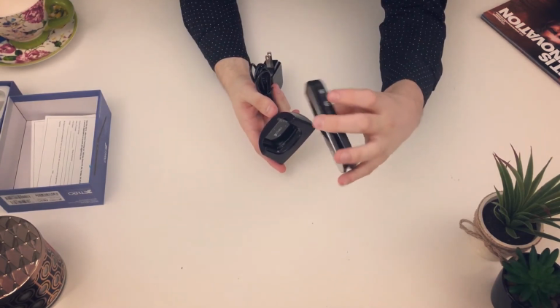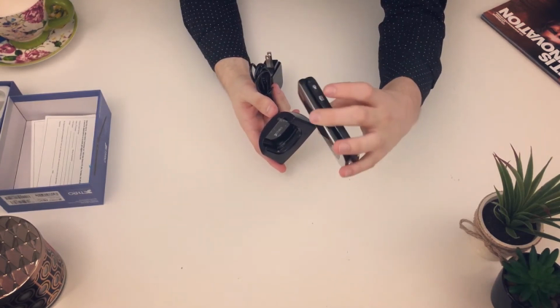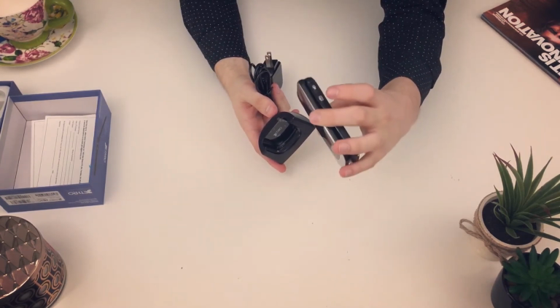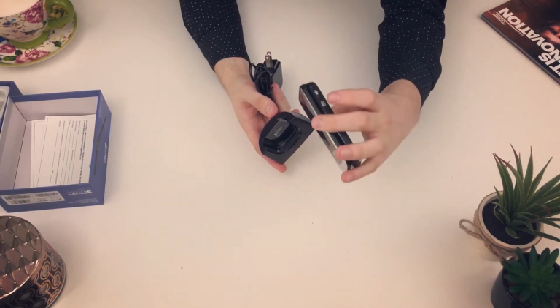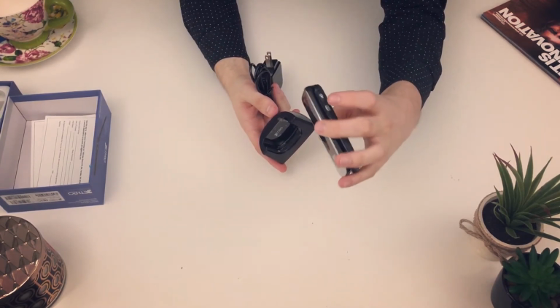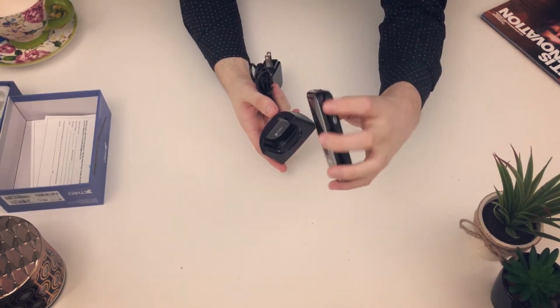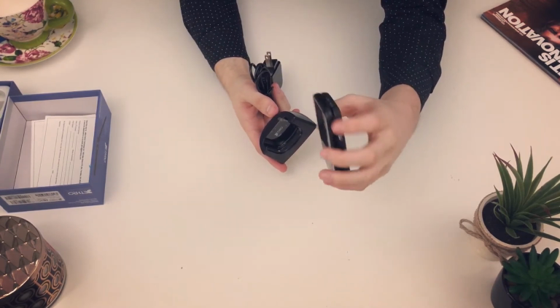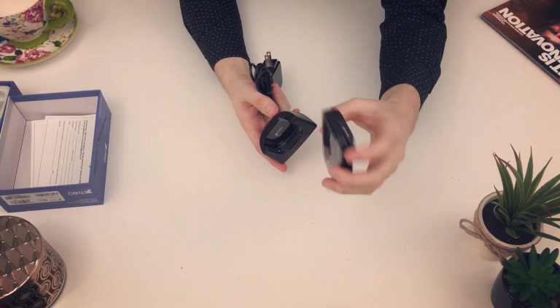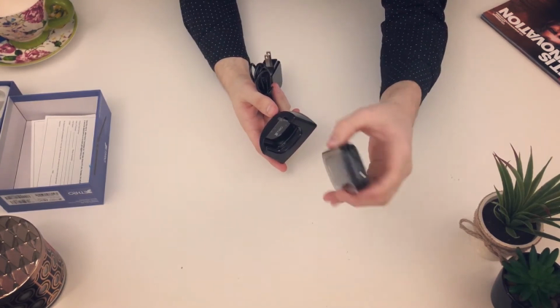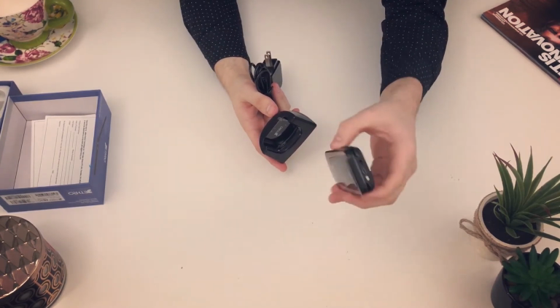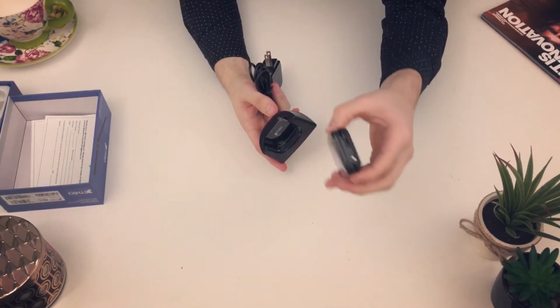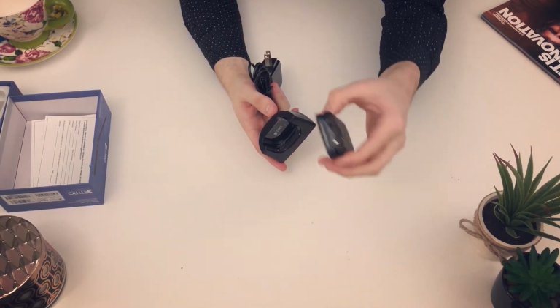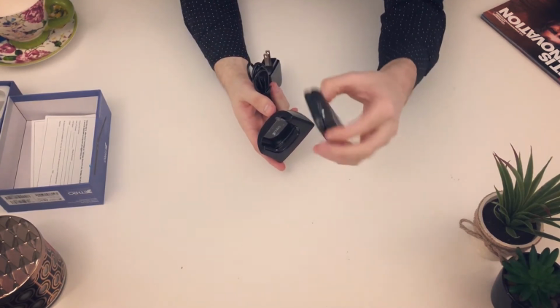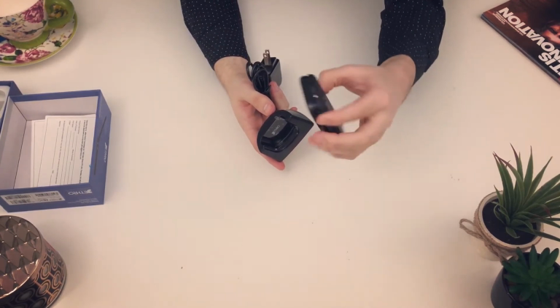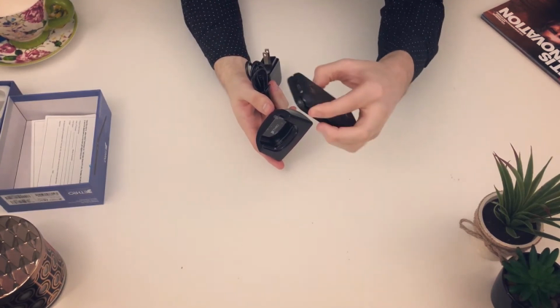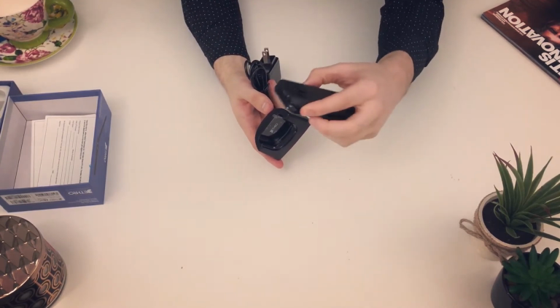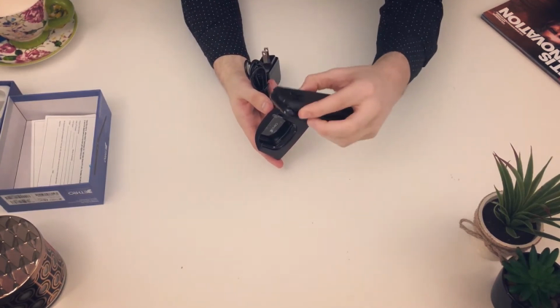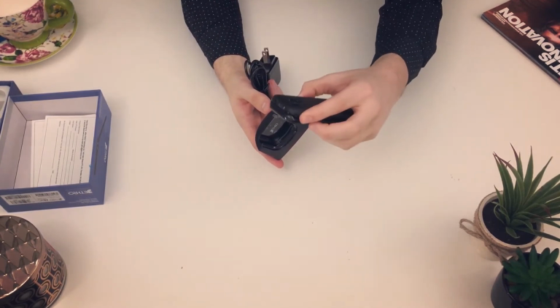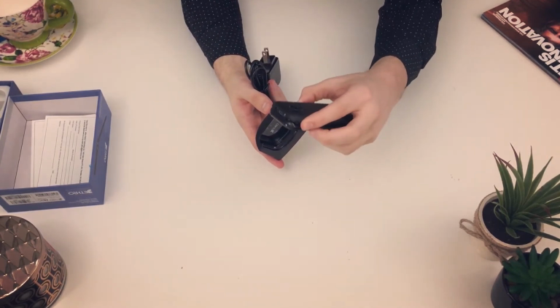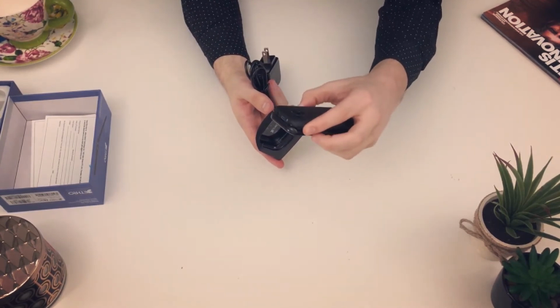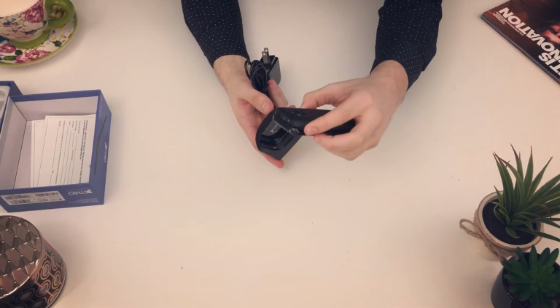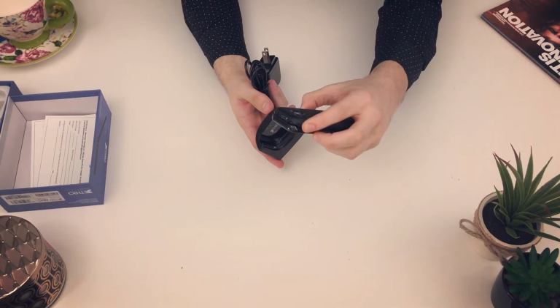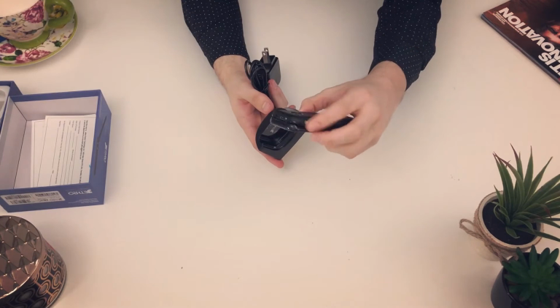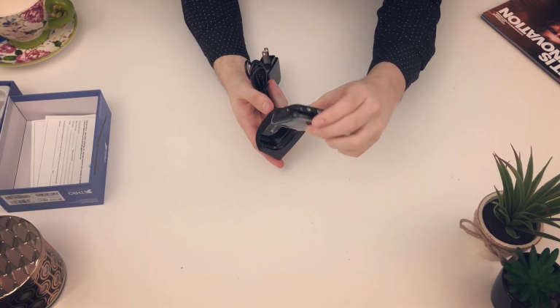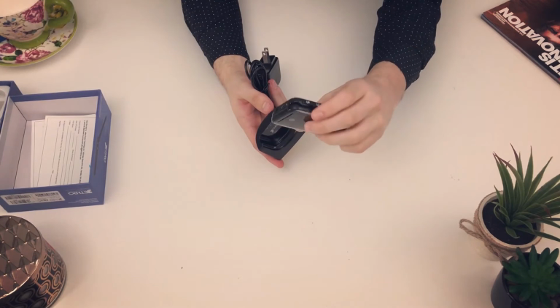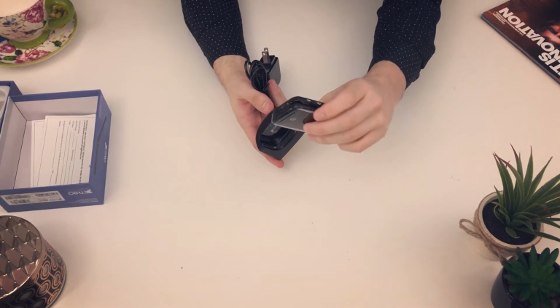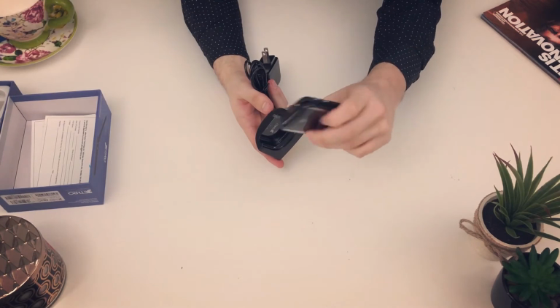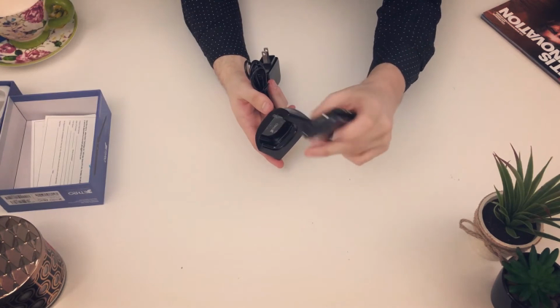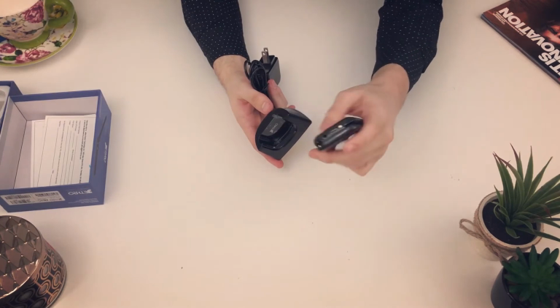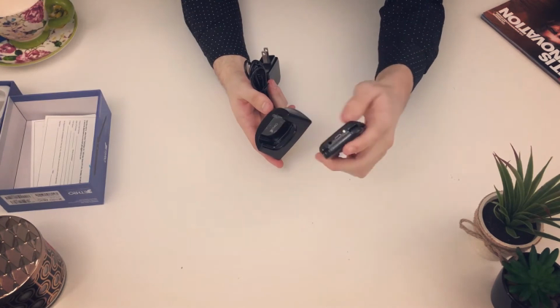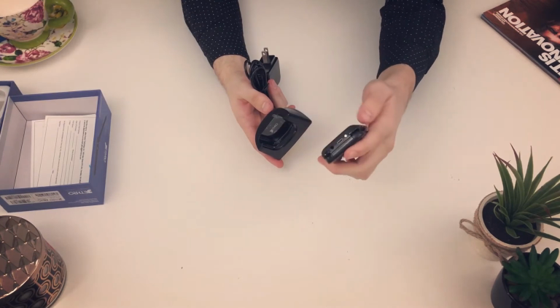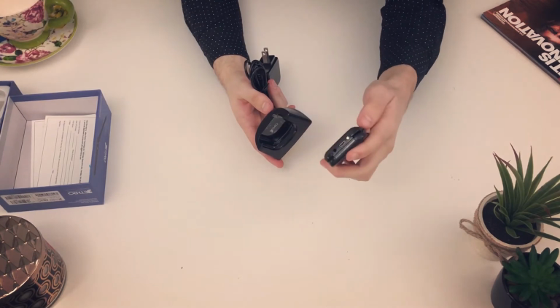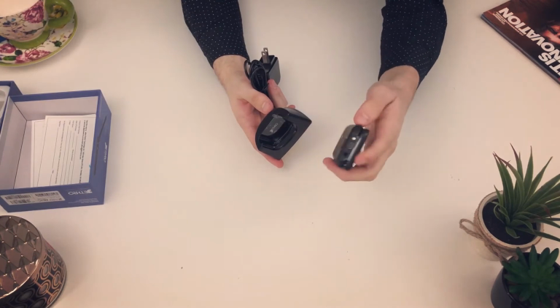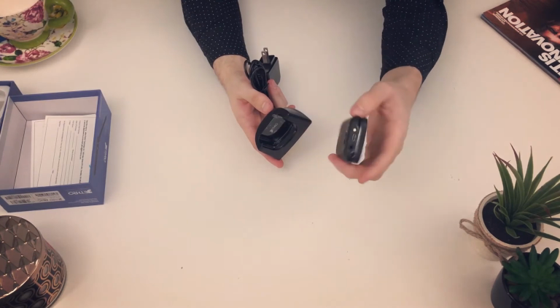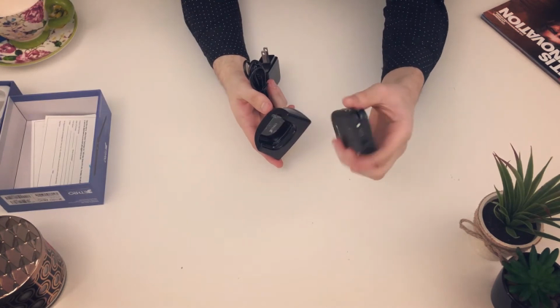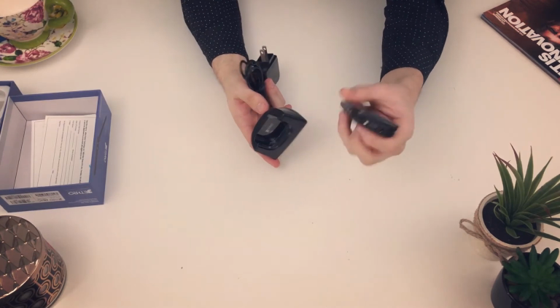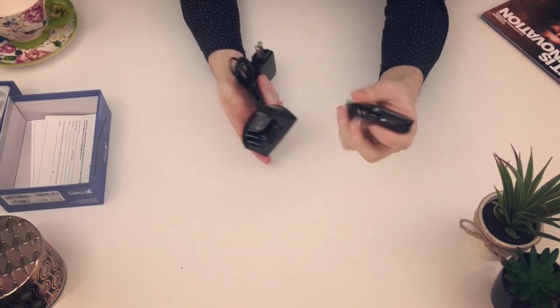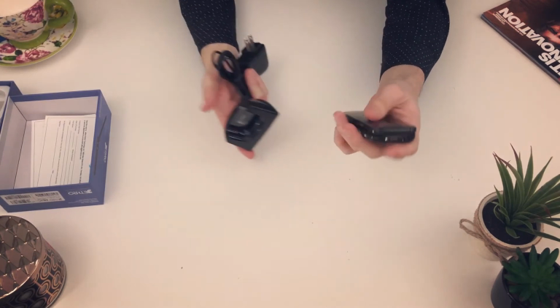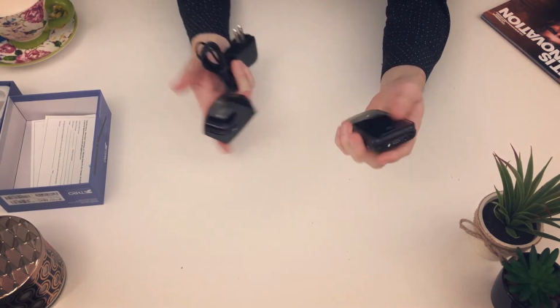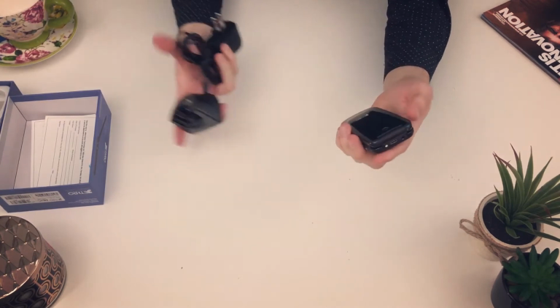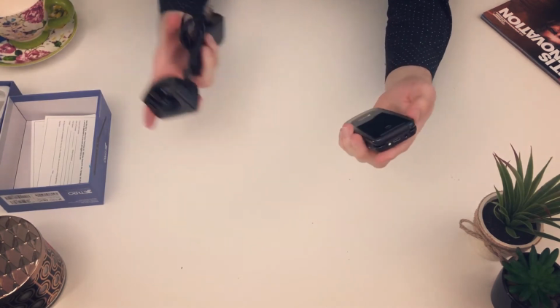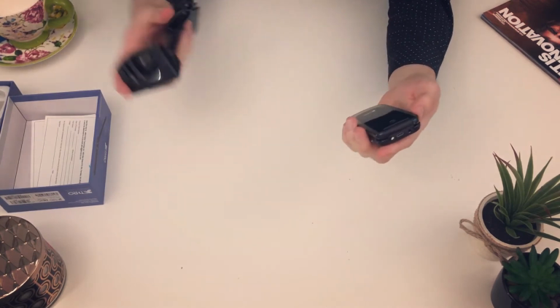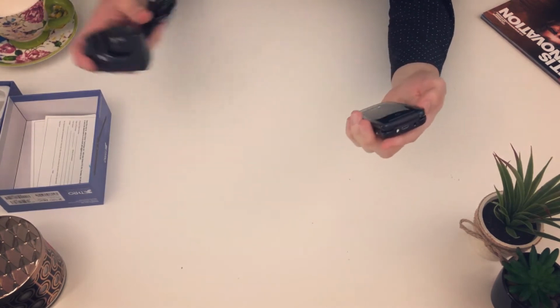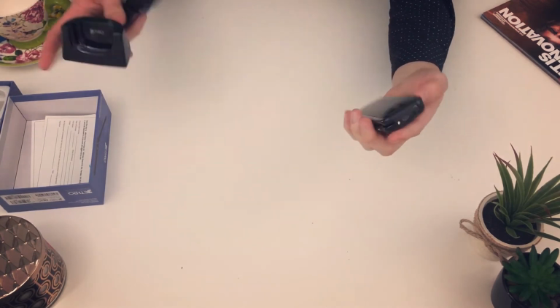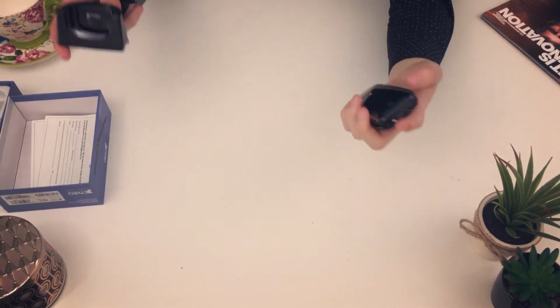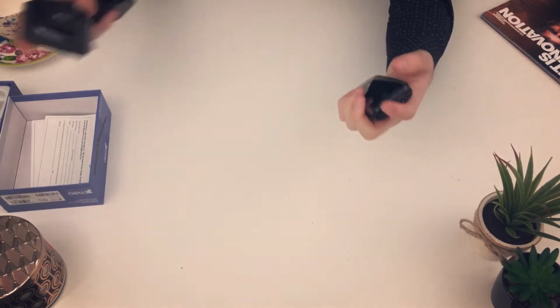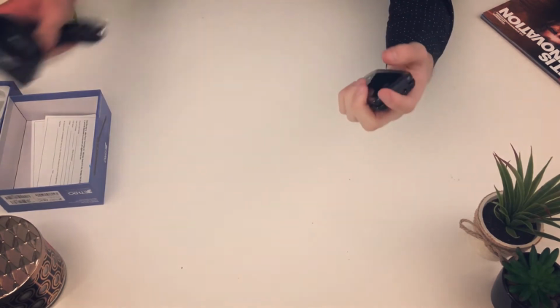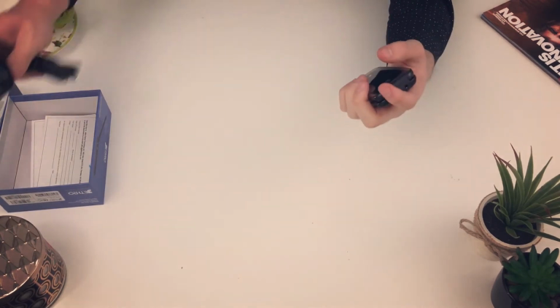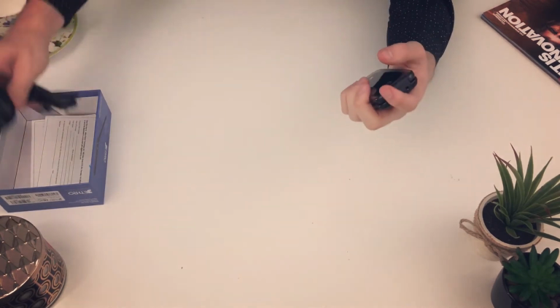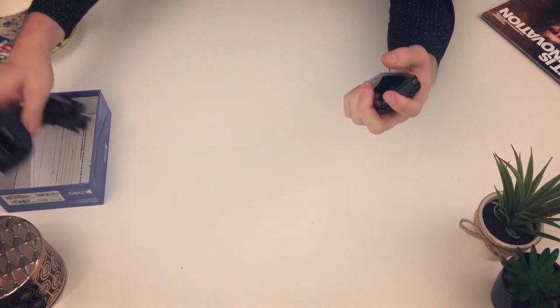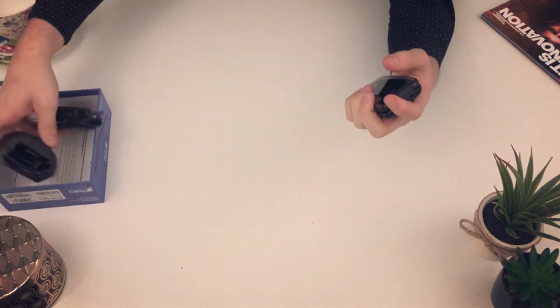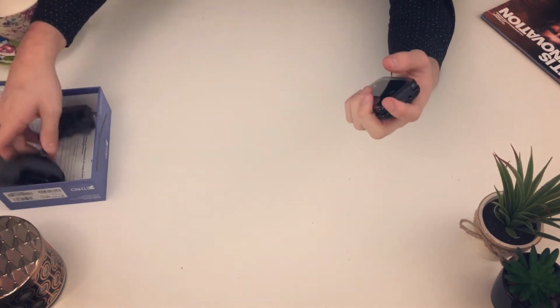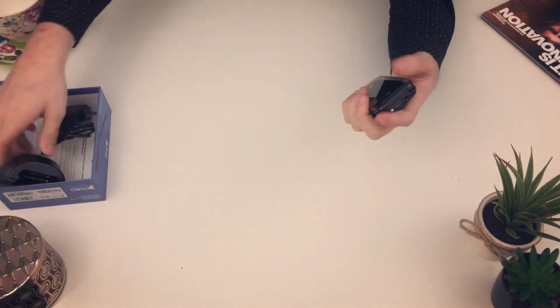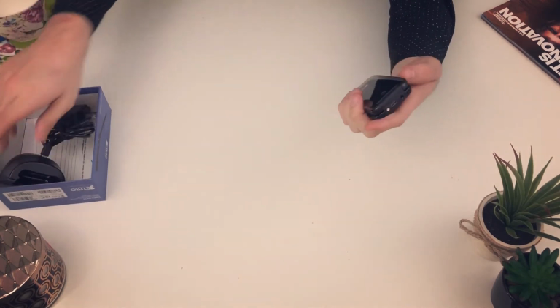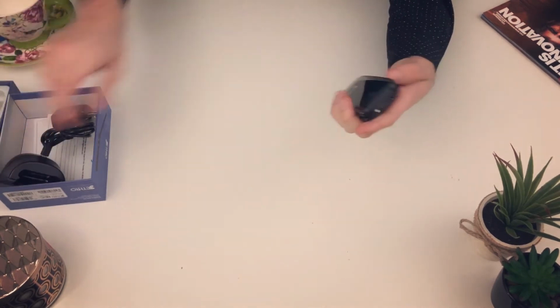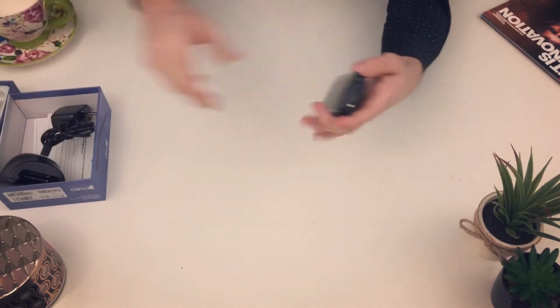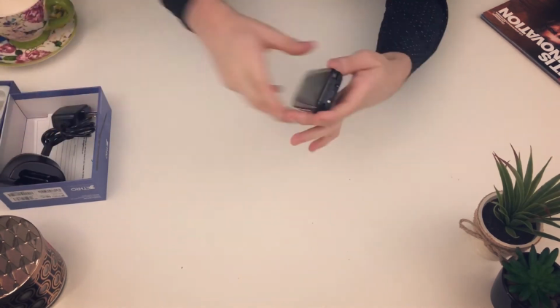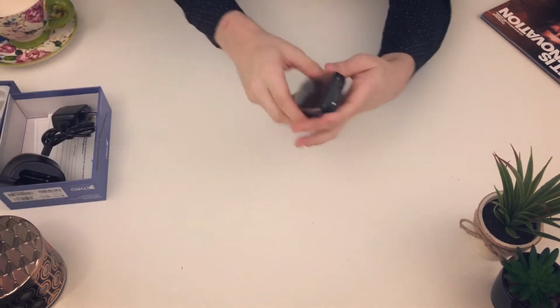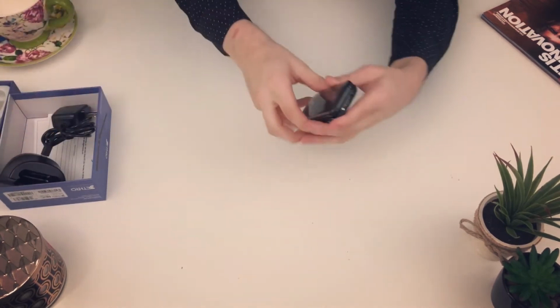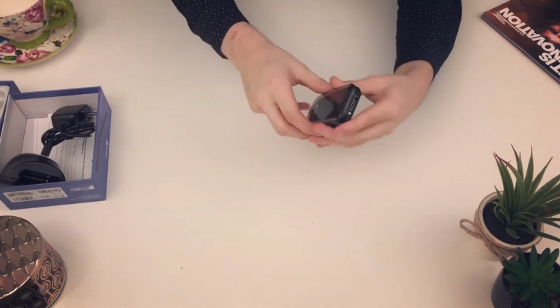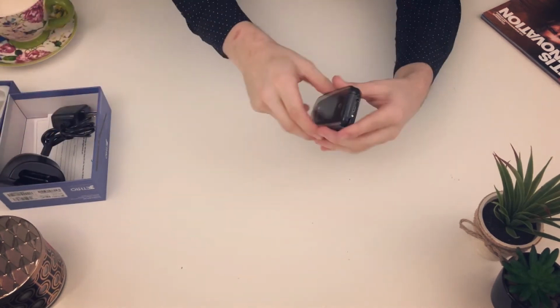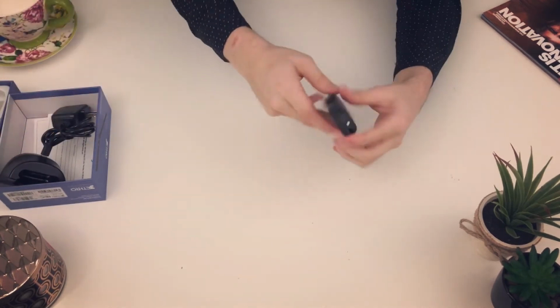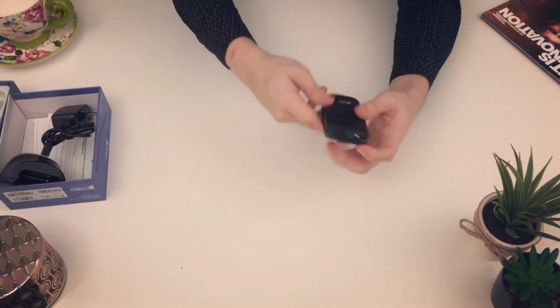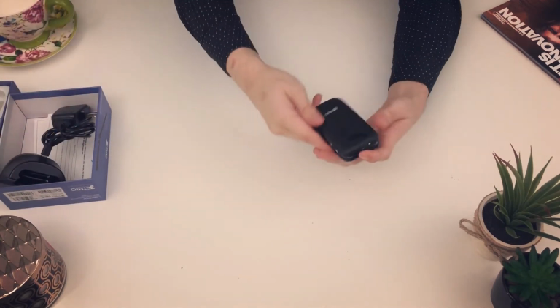On the sides of the phone, you'll see the camera and flashlight button. The flashlight's bright, so don't shine it in your eyes.